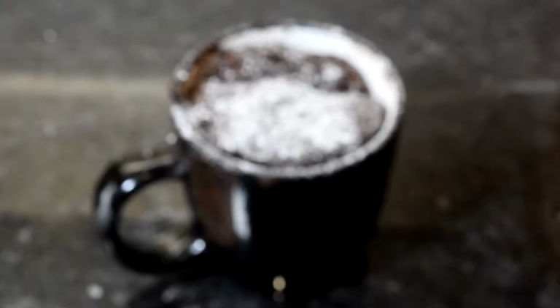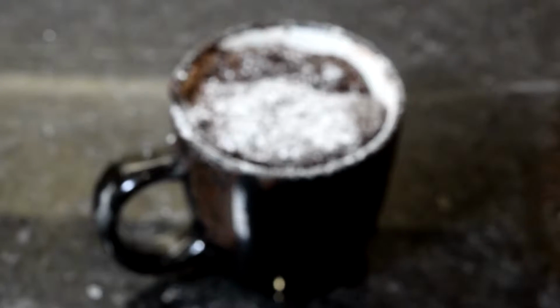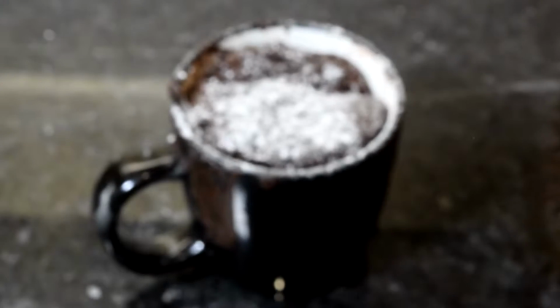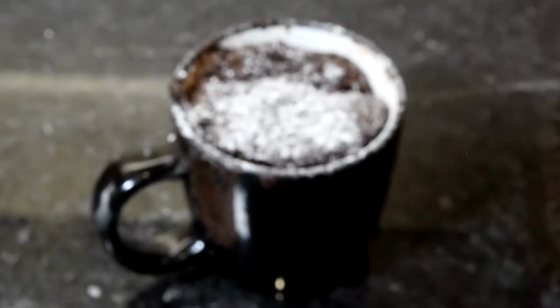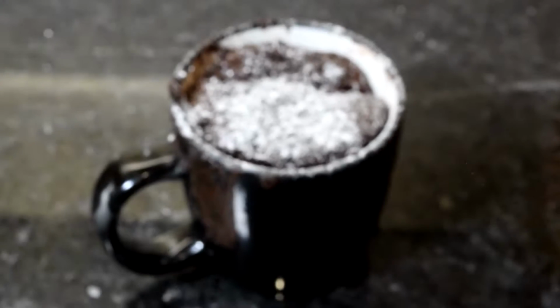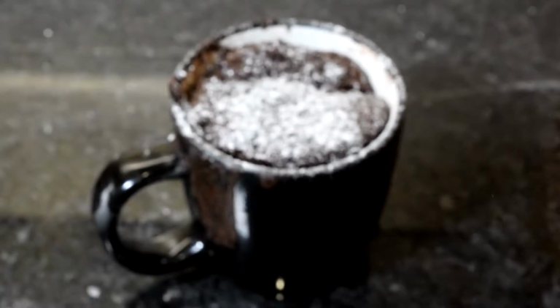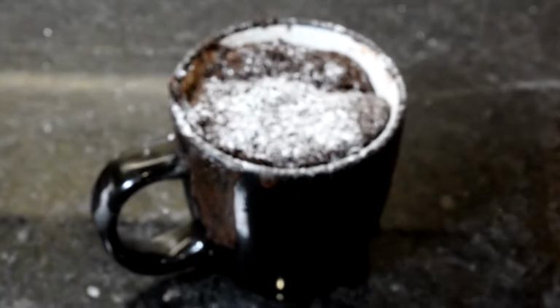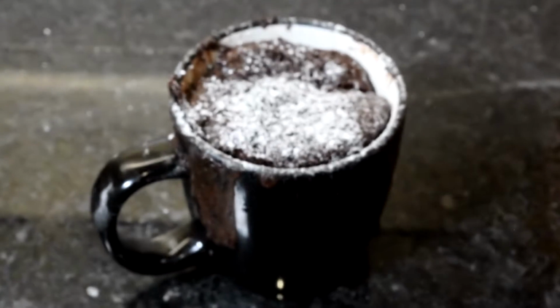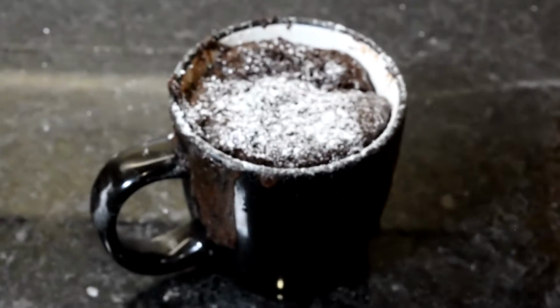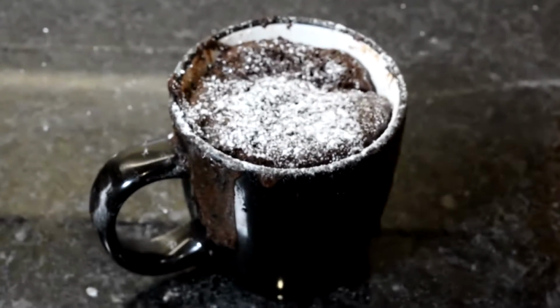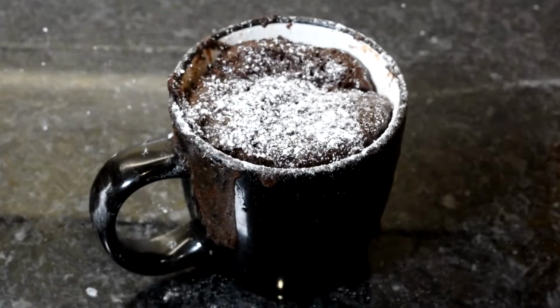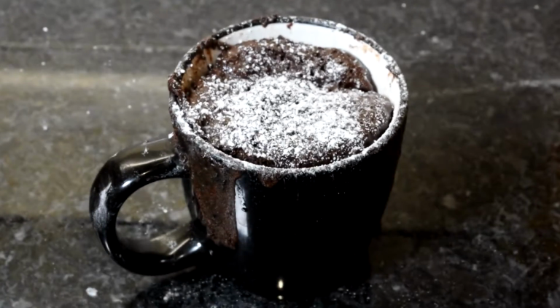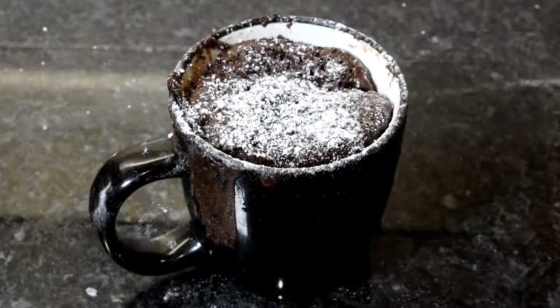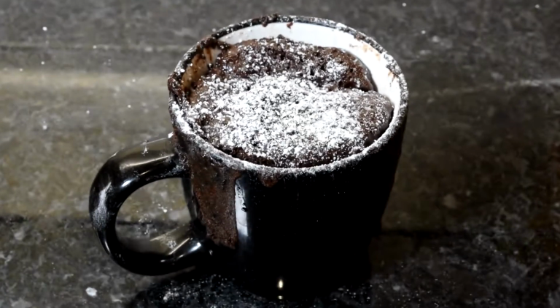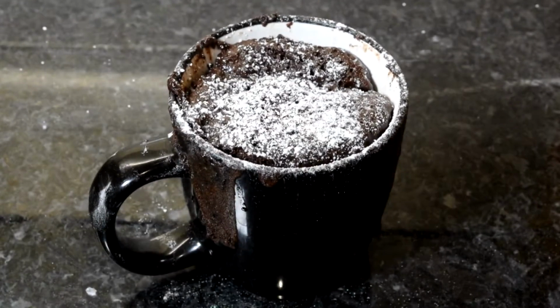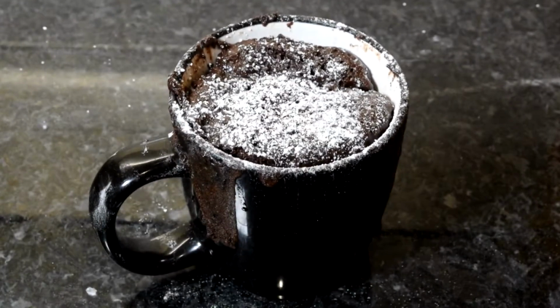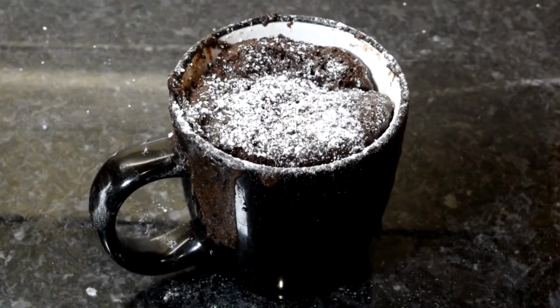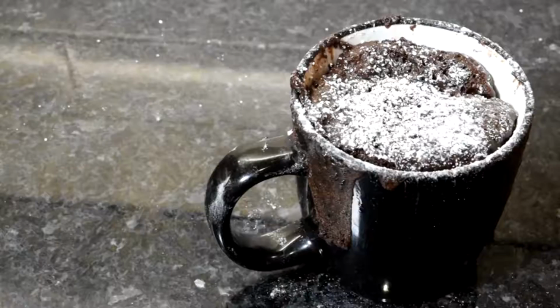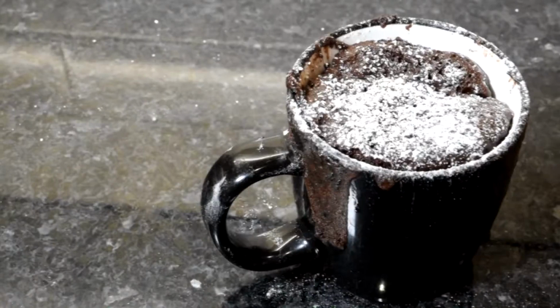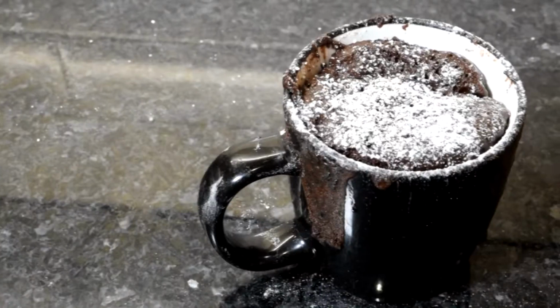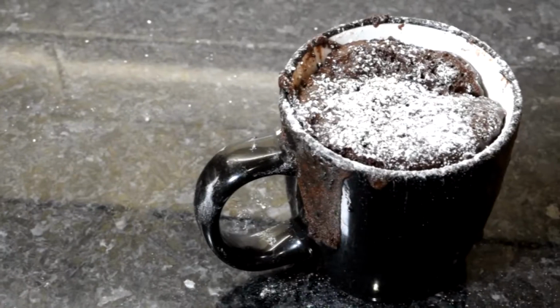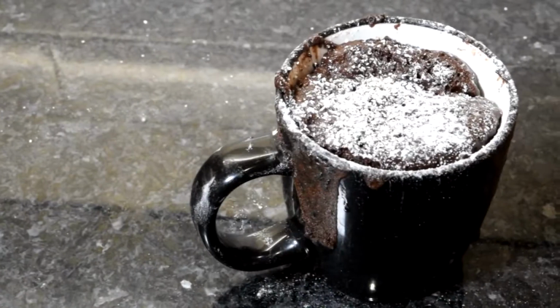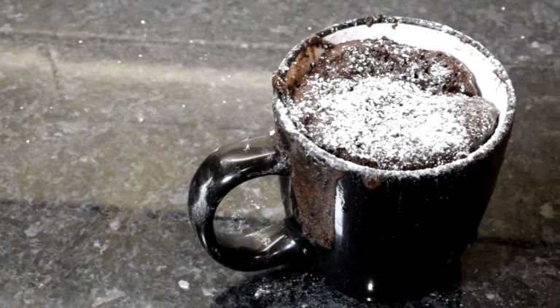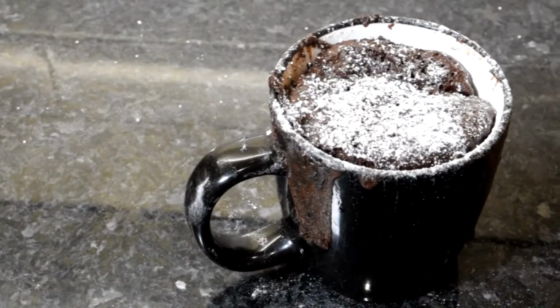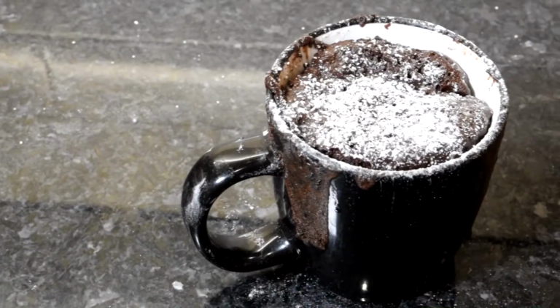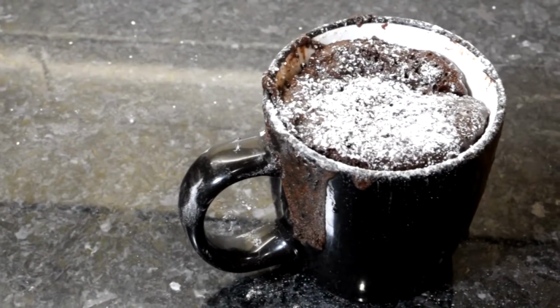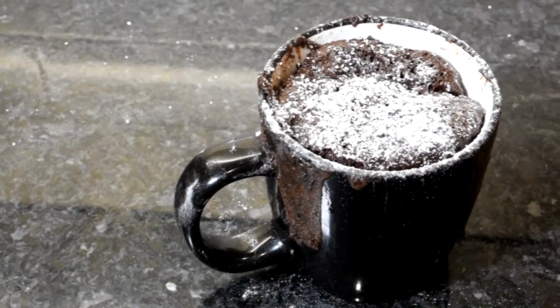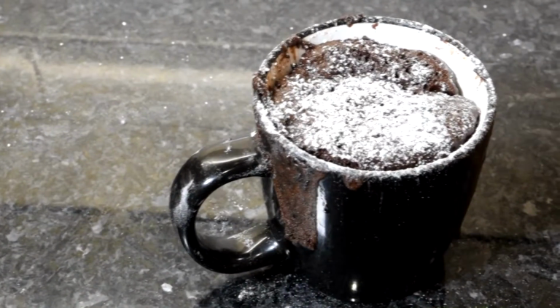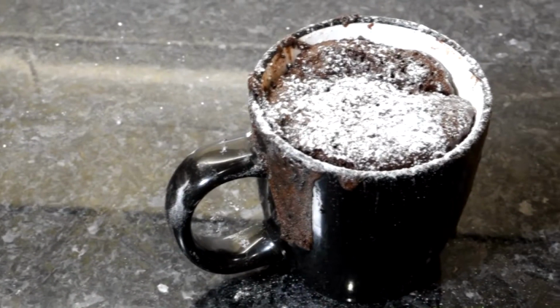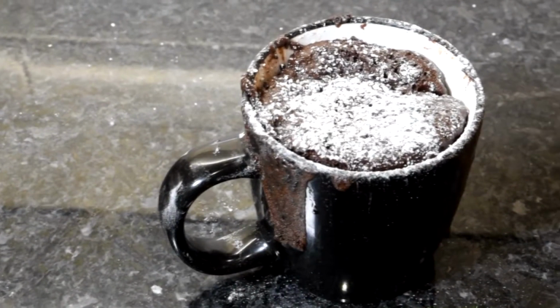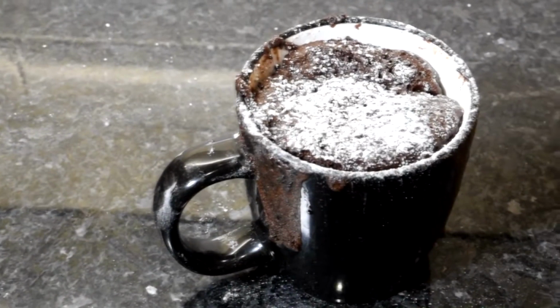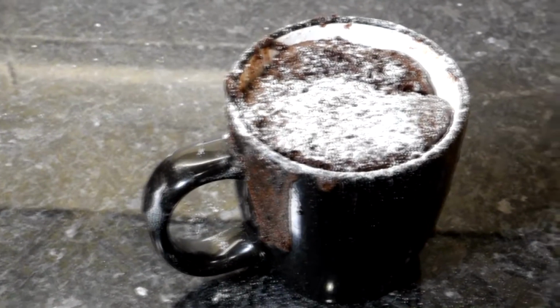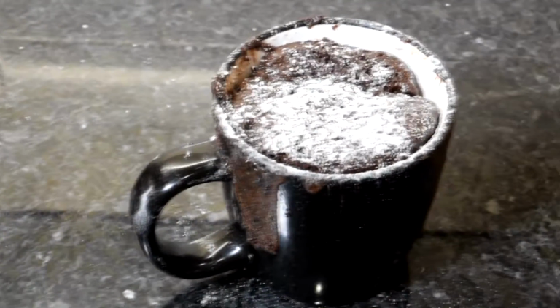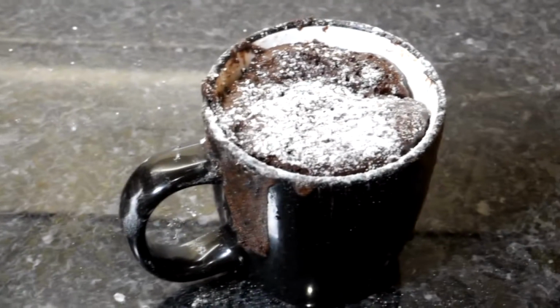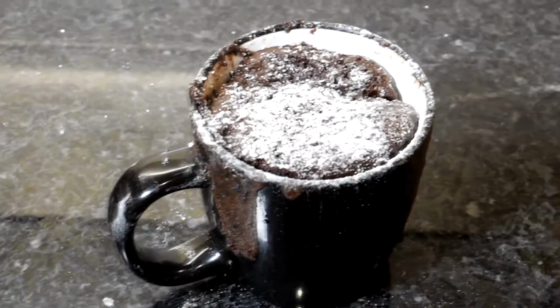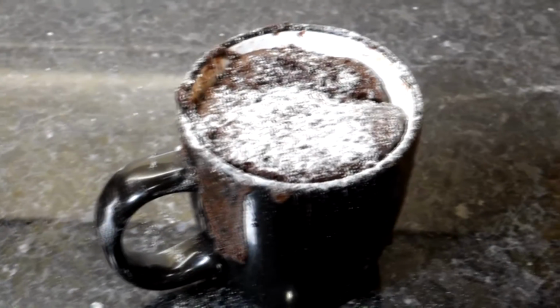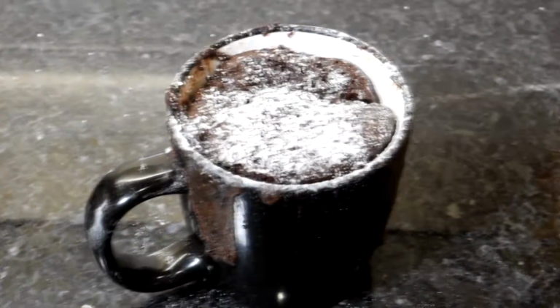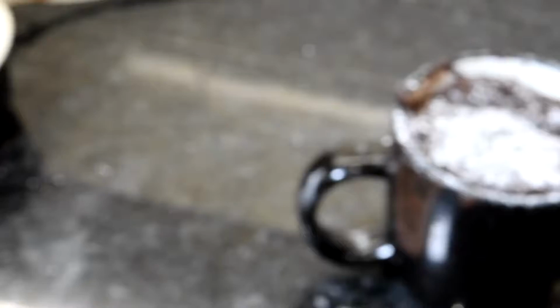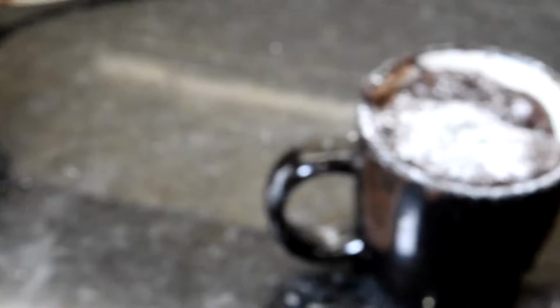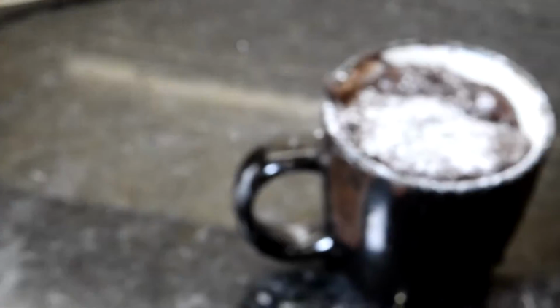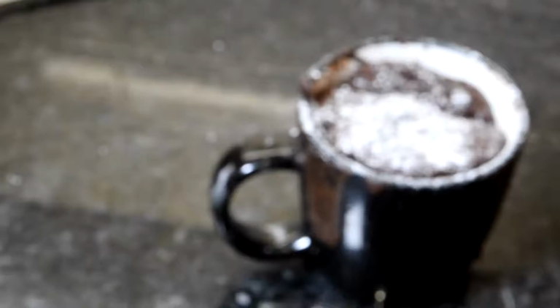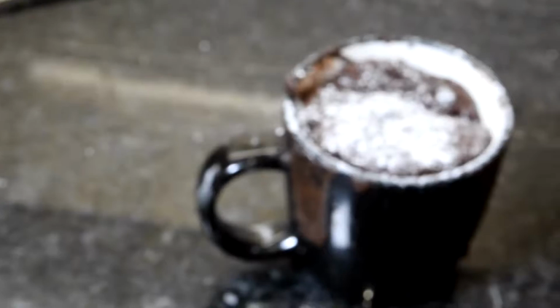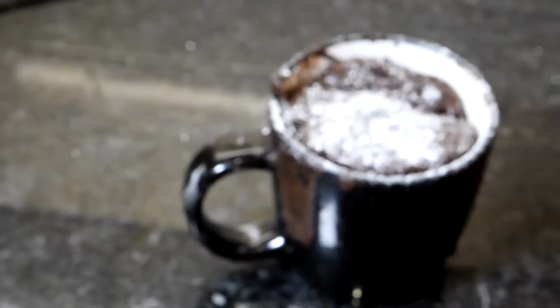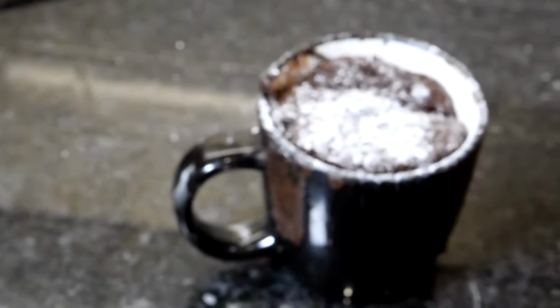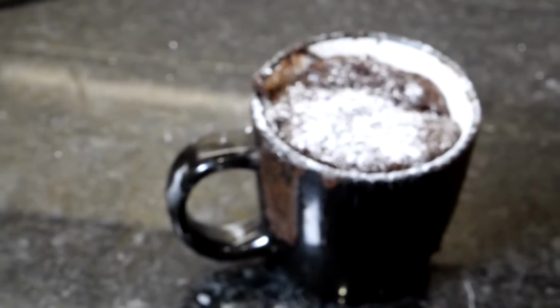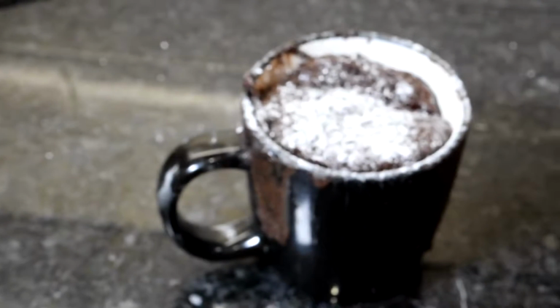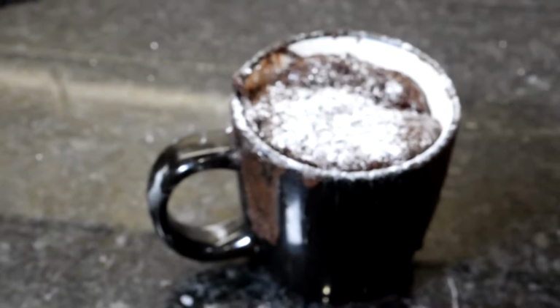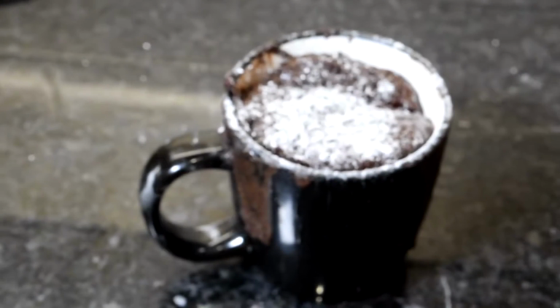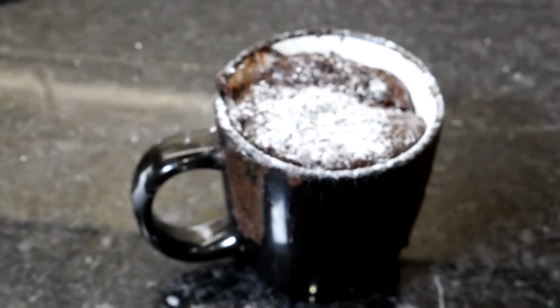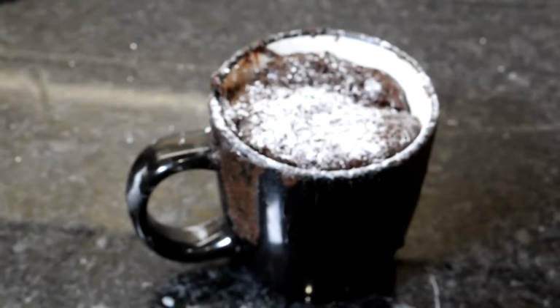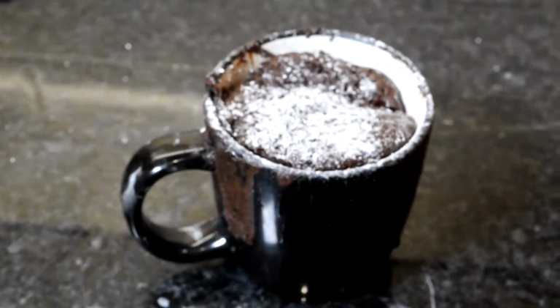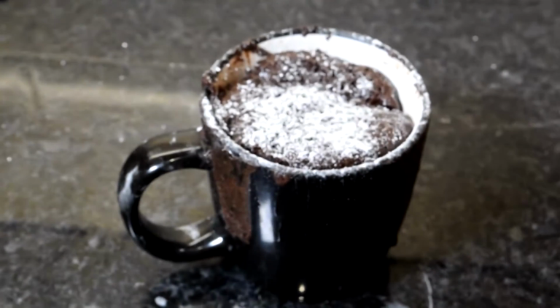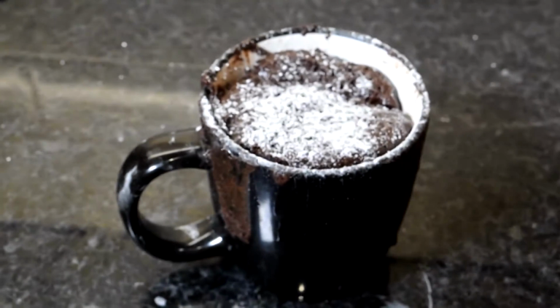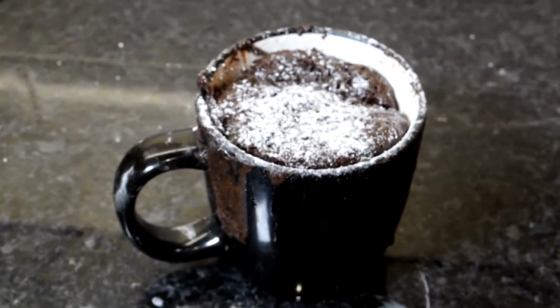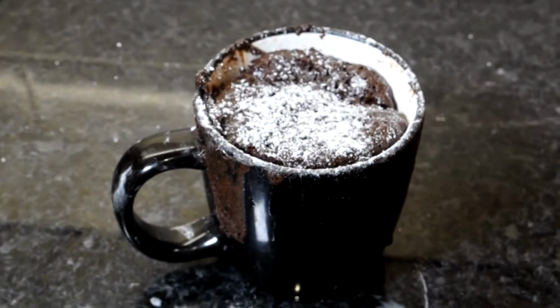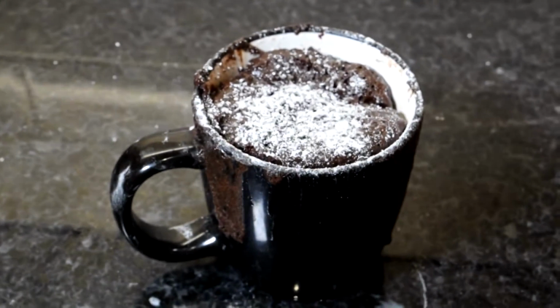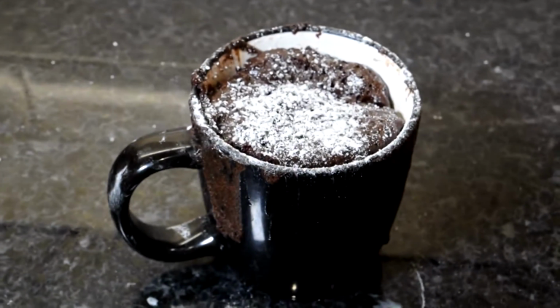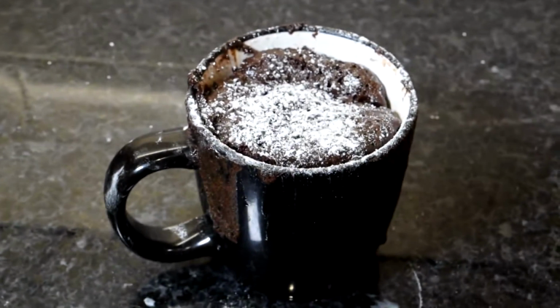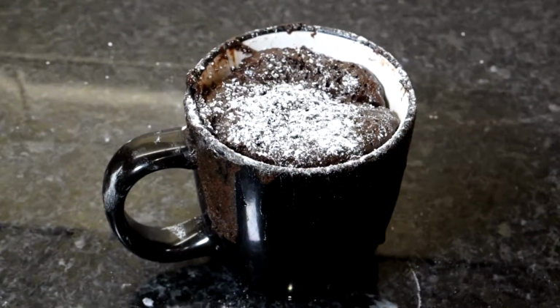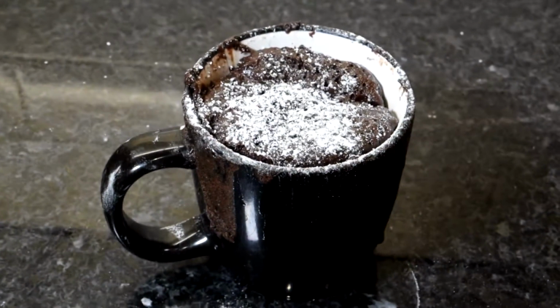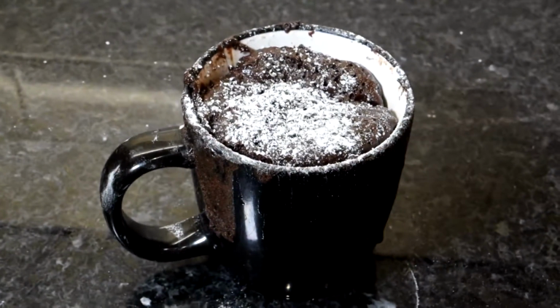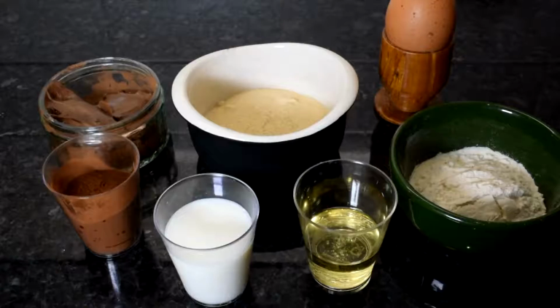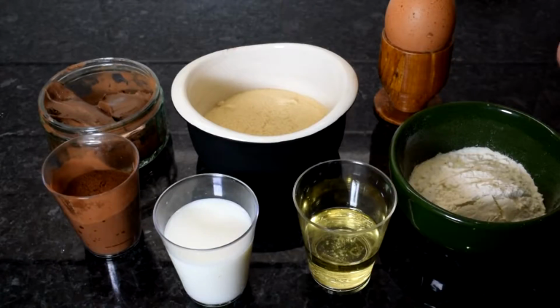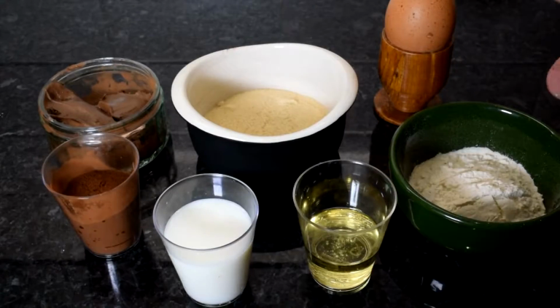Hi guys, today I'm going to show you how to make a Nutella mug cake in the microwave. Now if you're not having the best Valentine's Day, why not give this recipe a try?